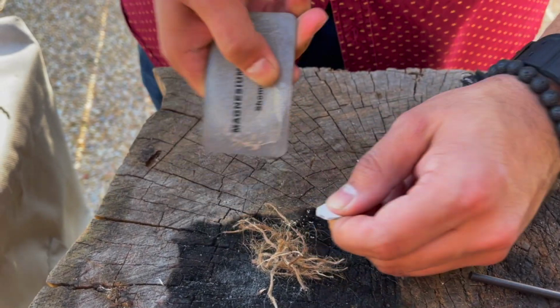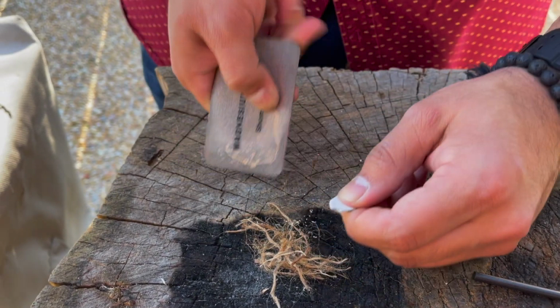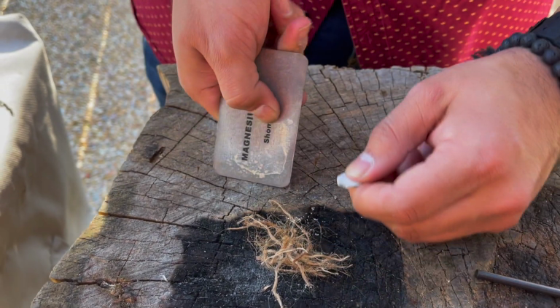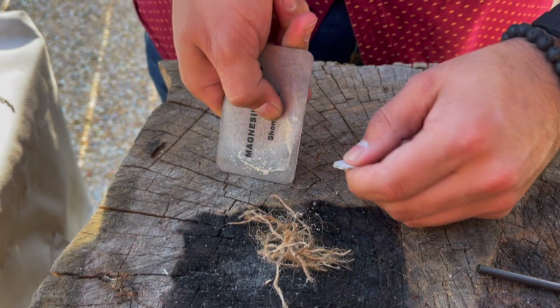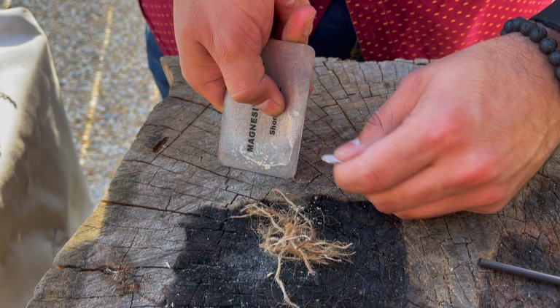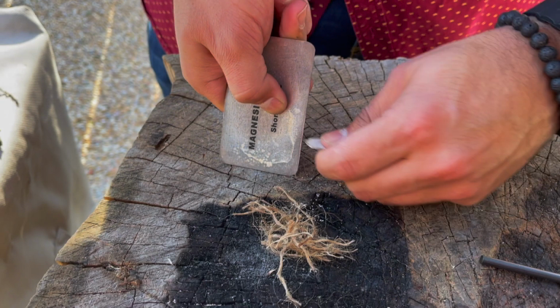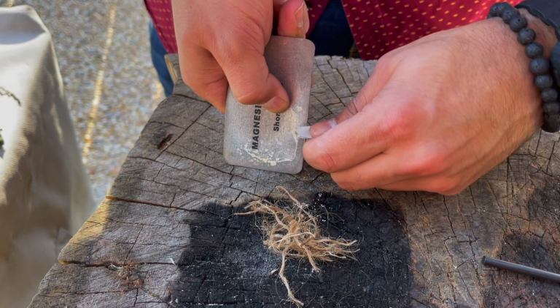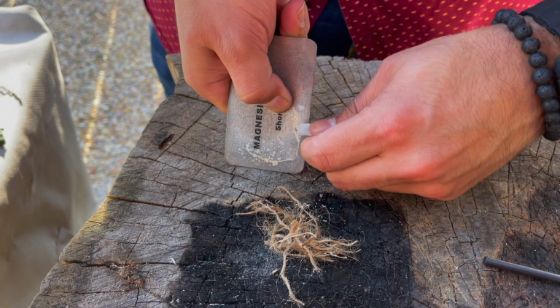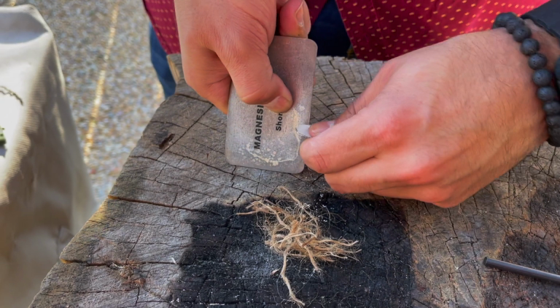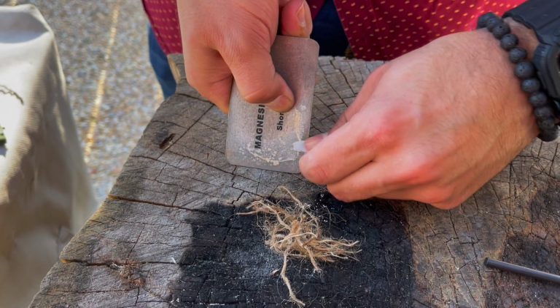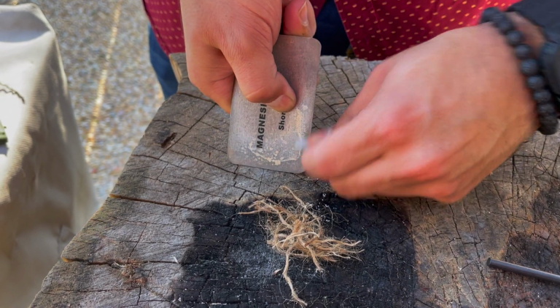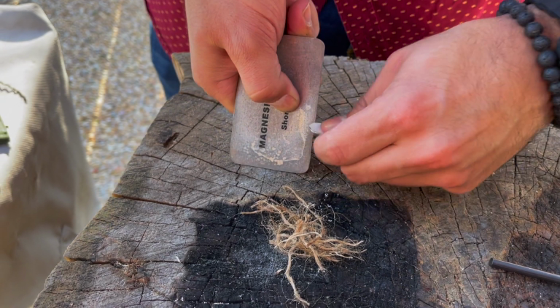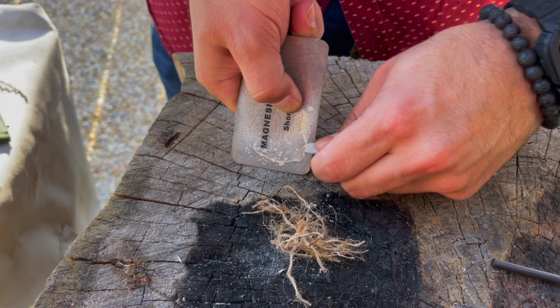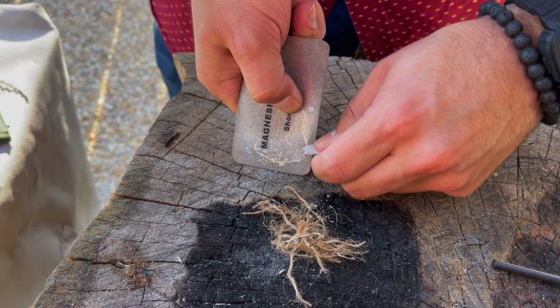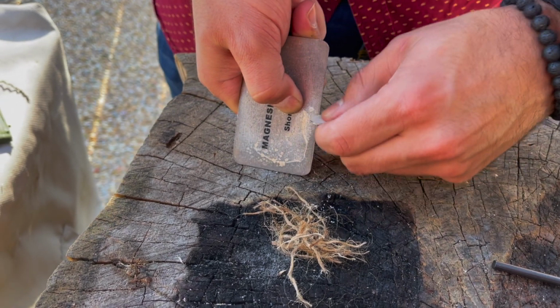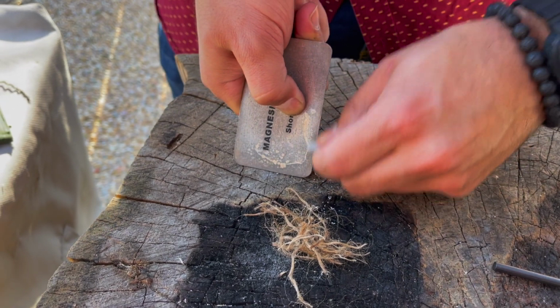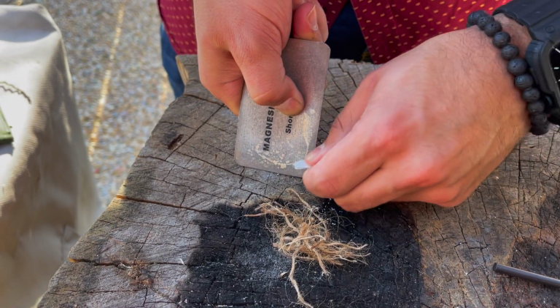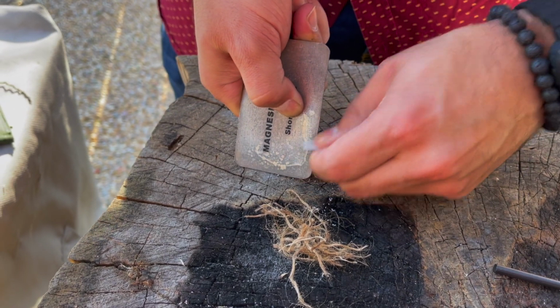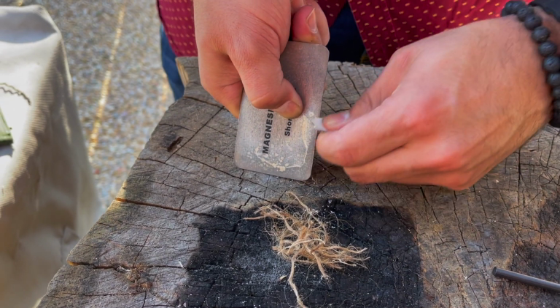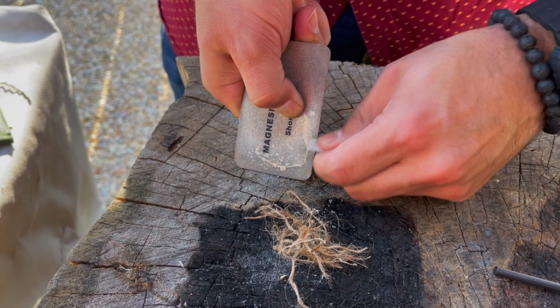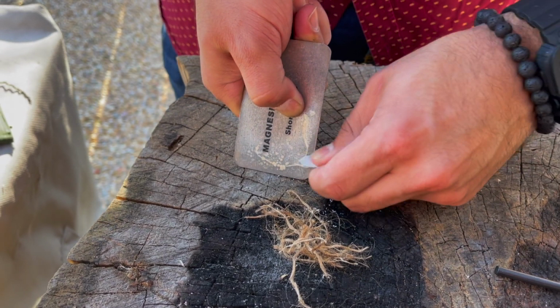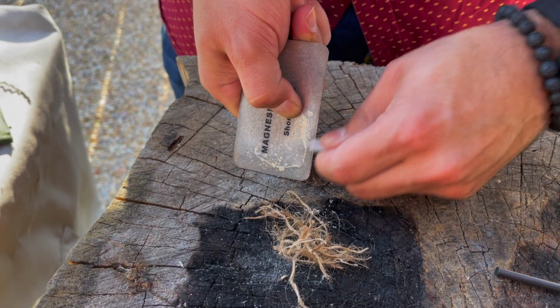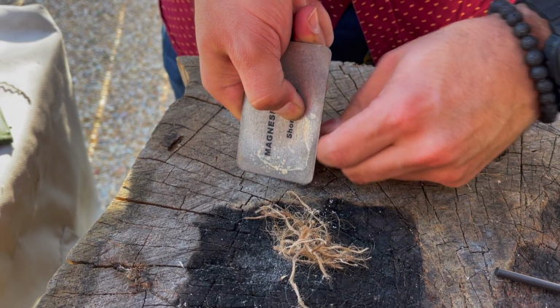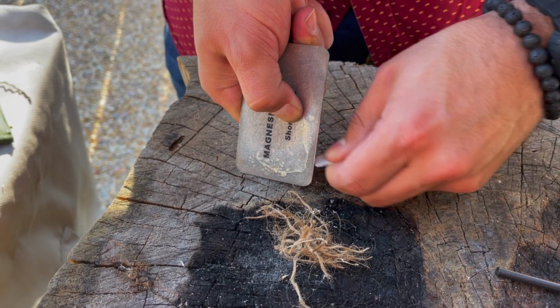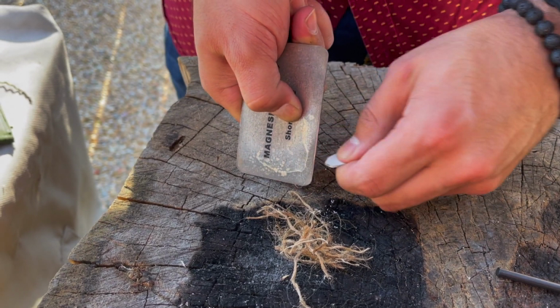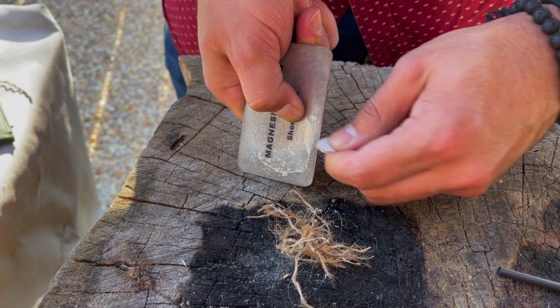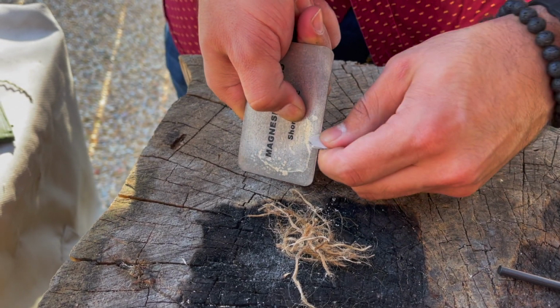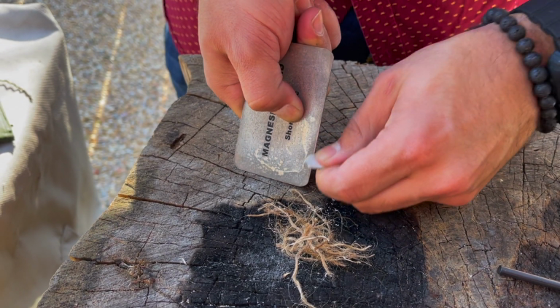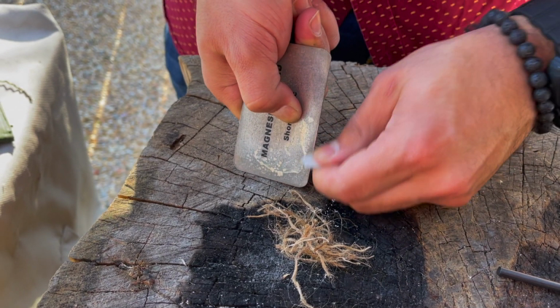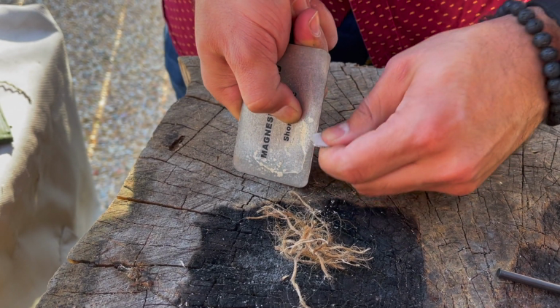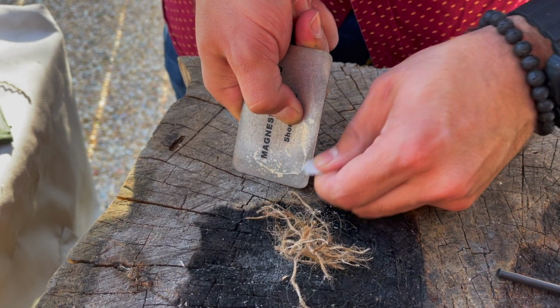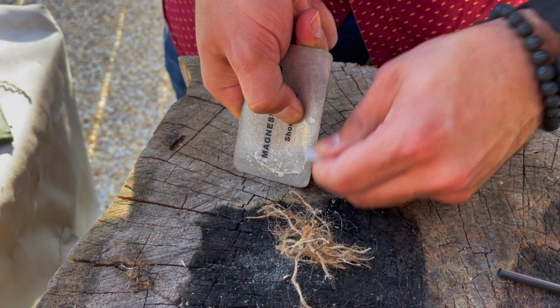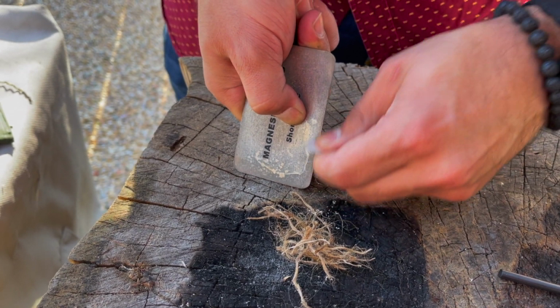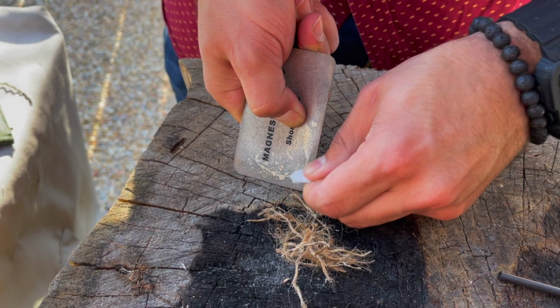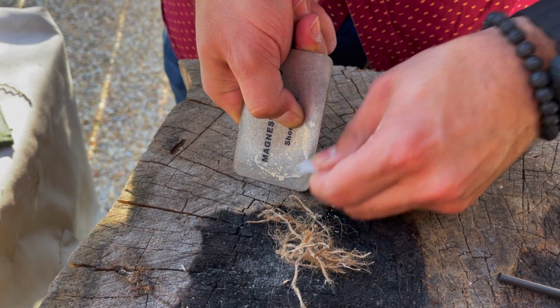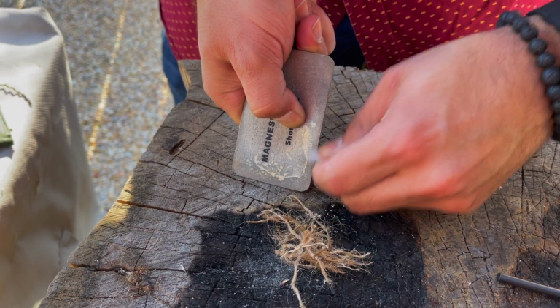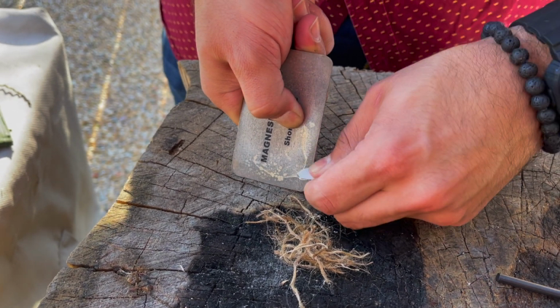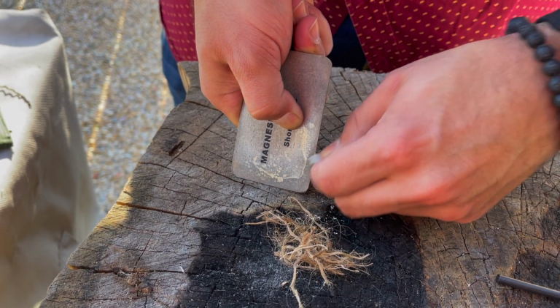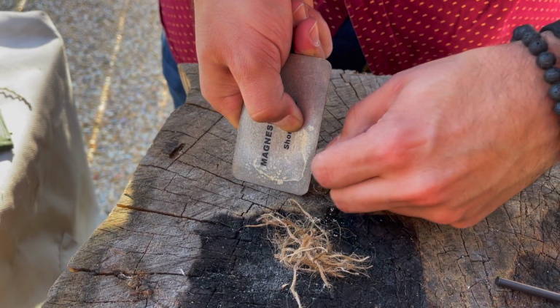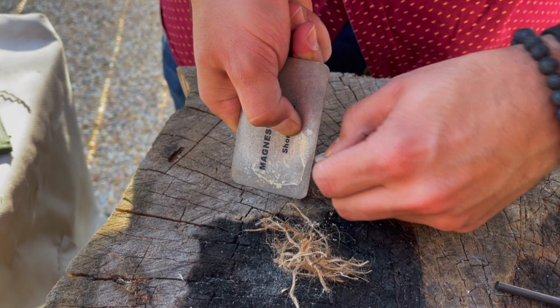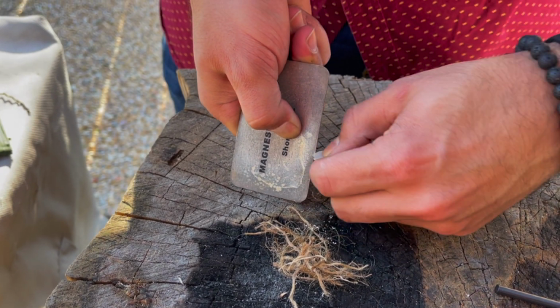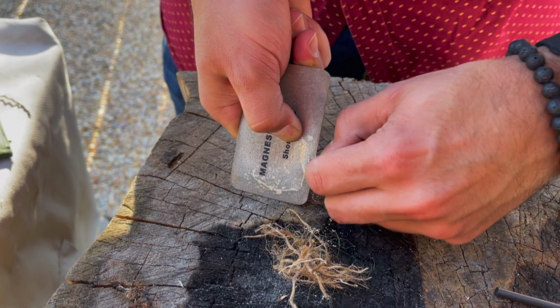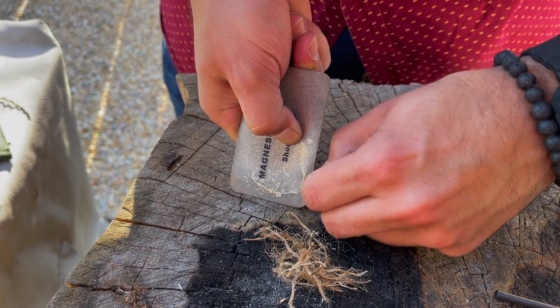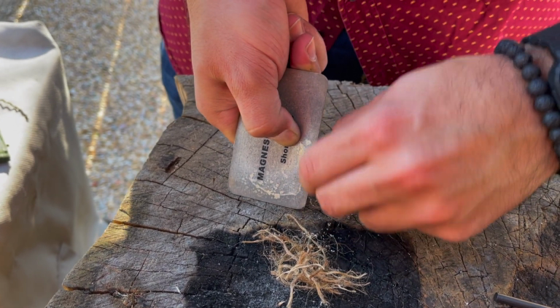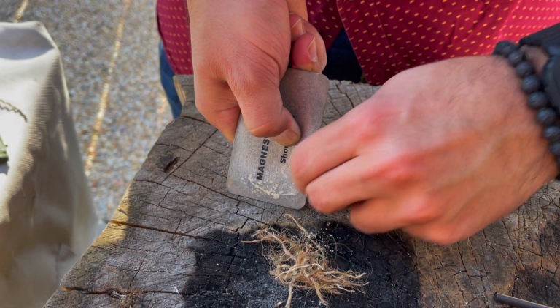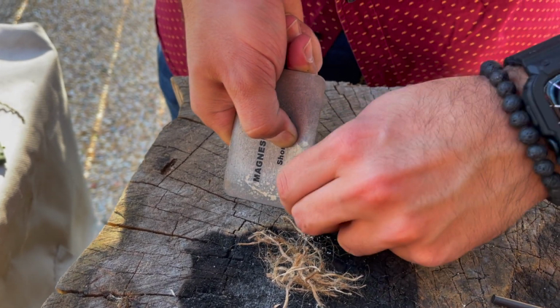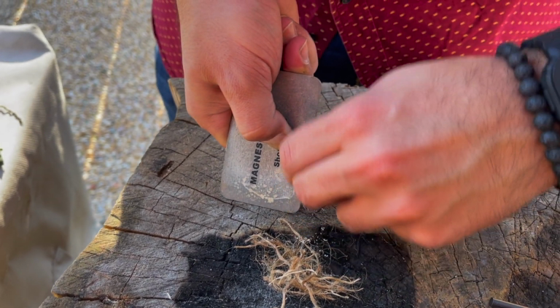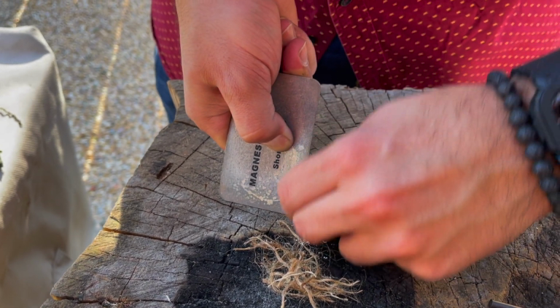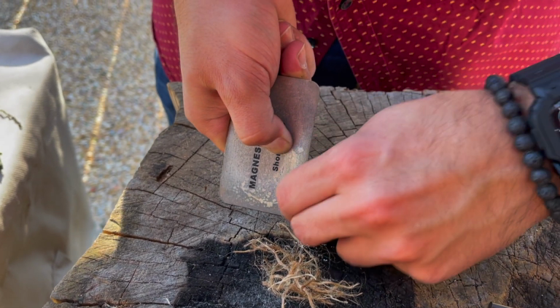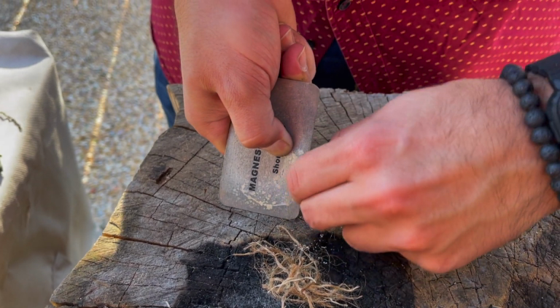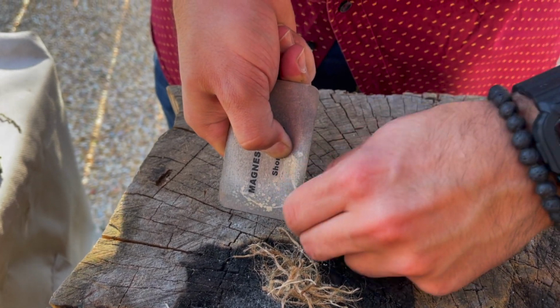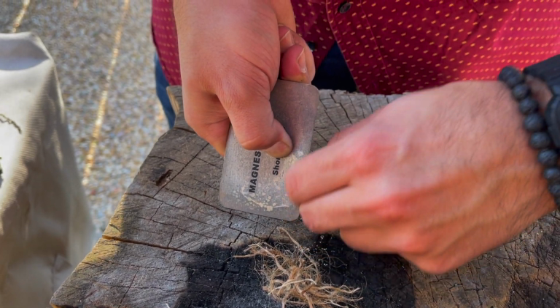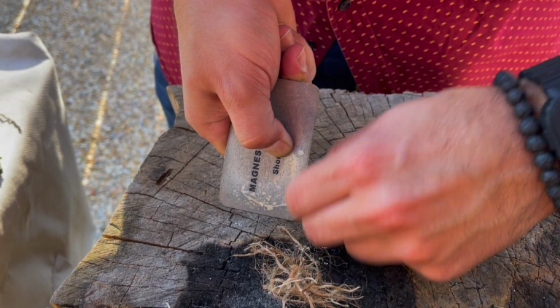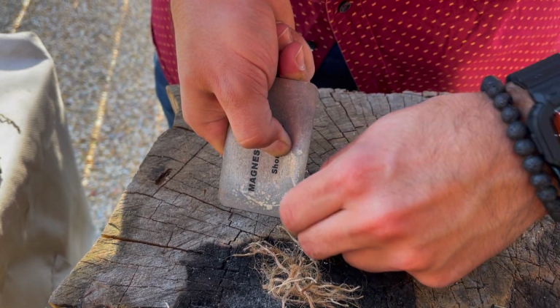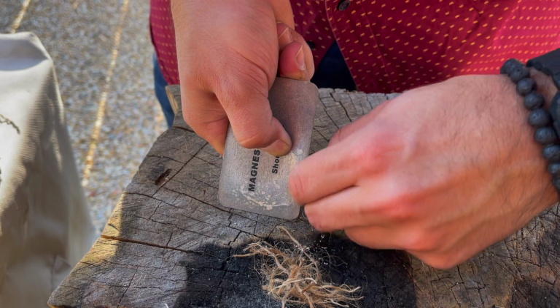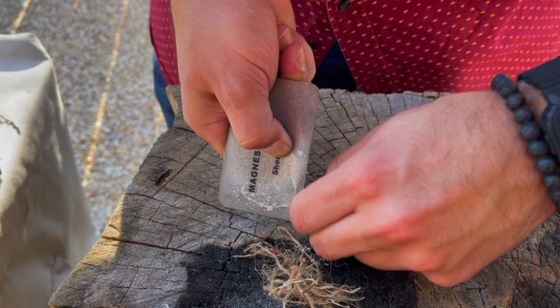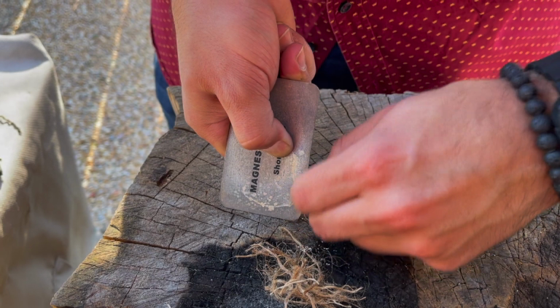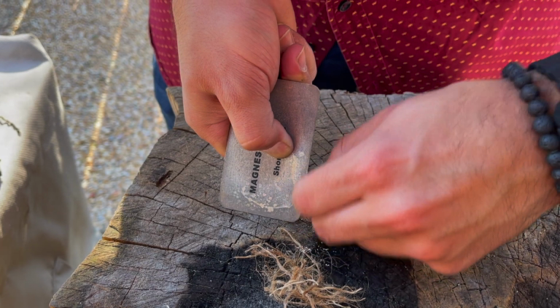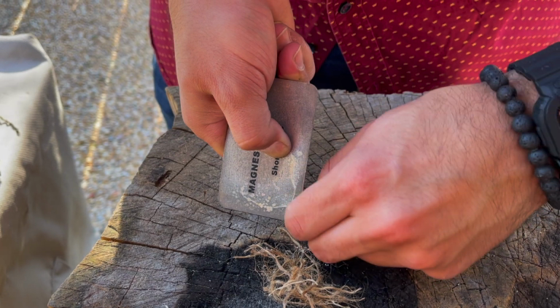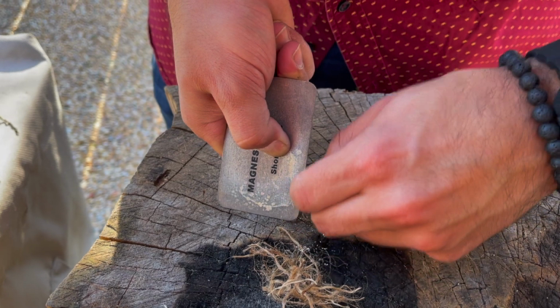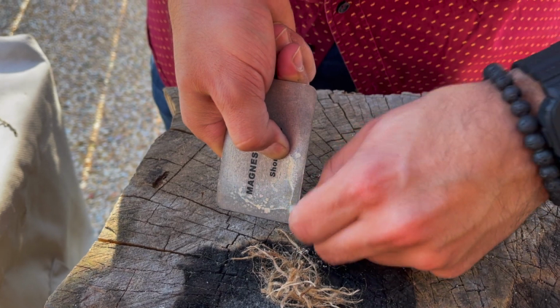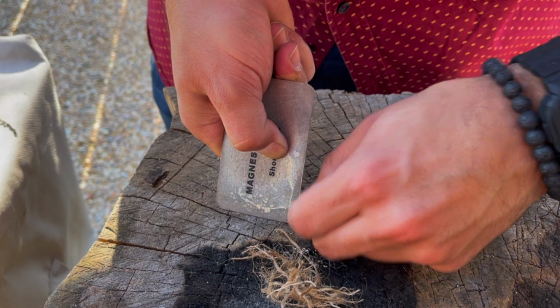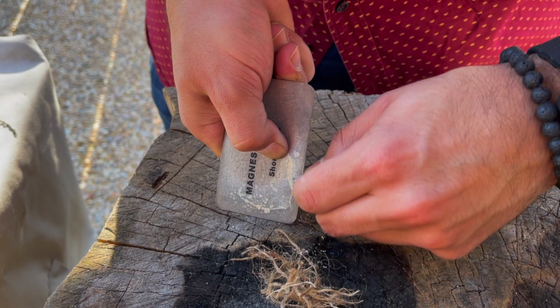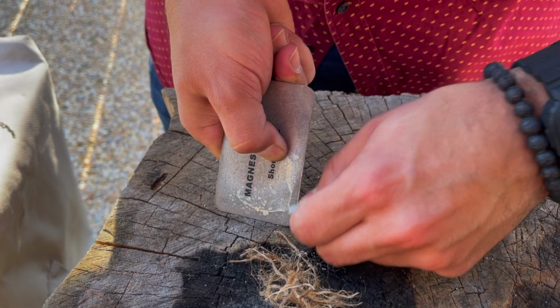The wax jute strands can be used as a wick to extend the burn time of a flame, making it a lot easier to catch other types of kindling on fire.